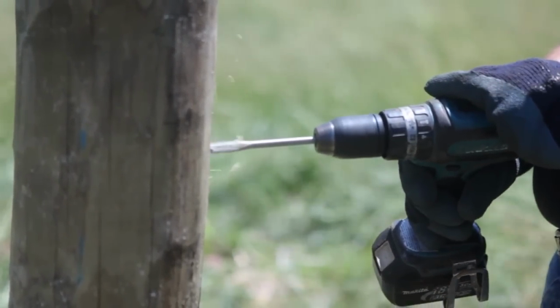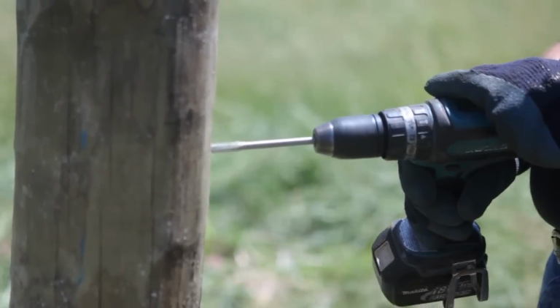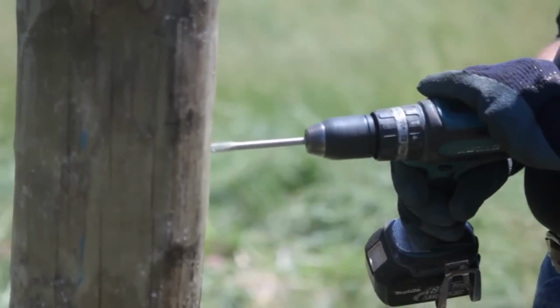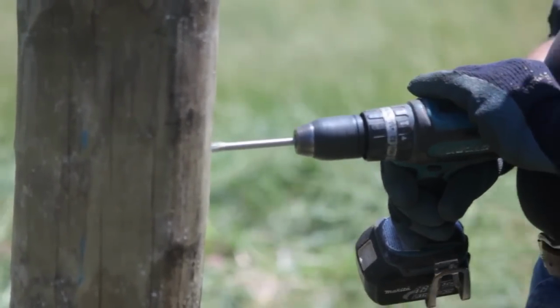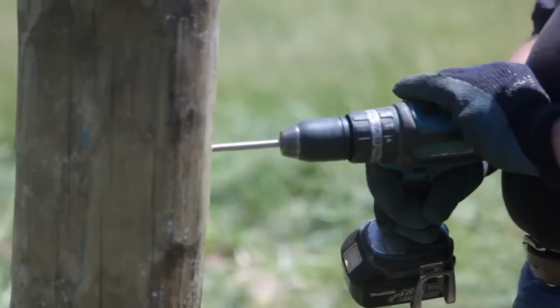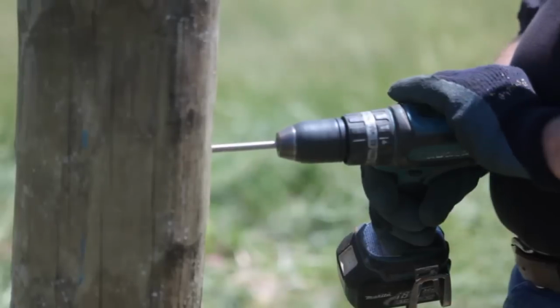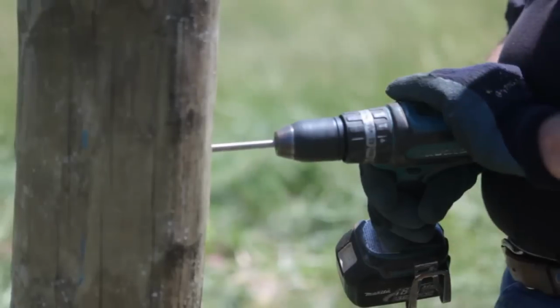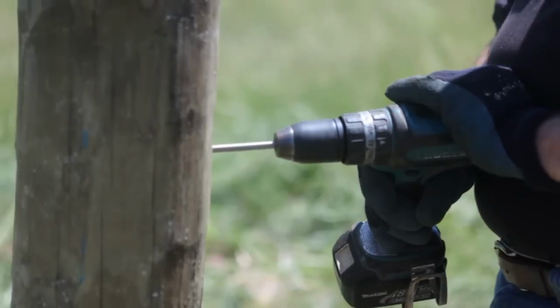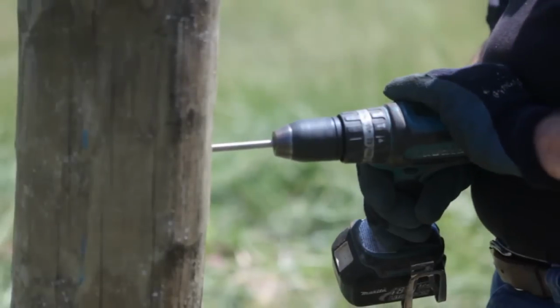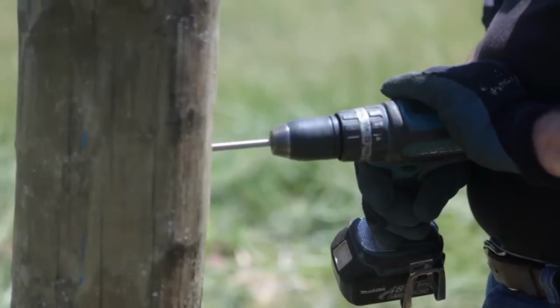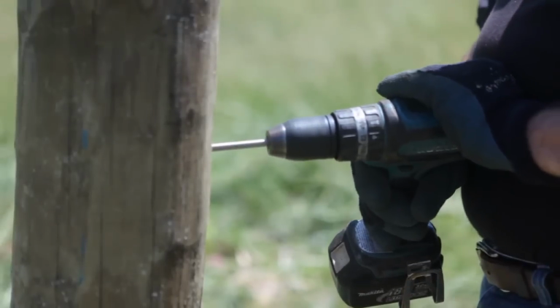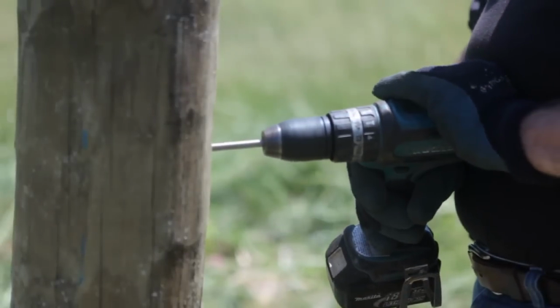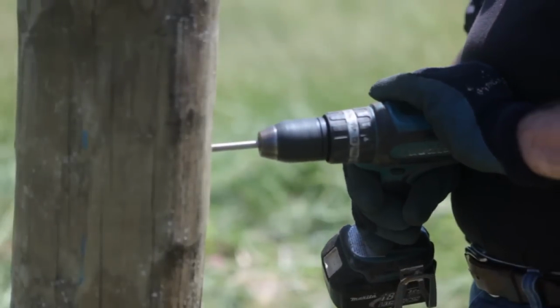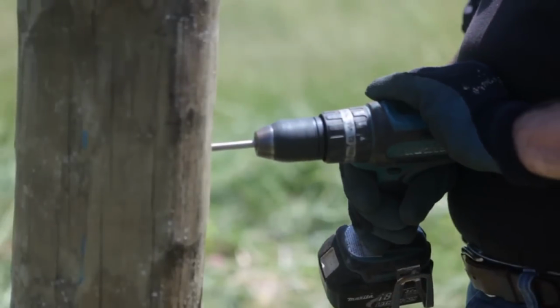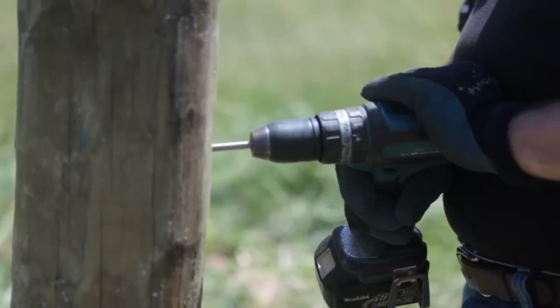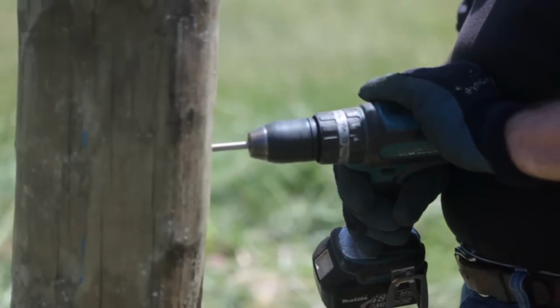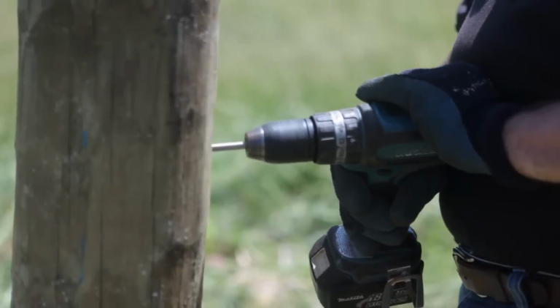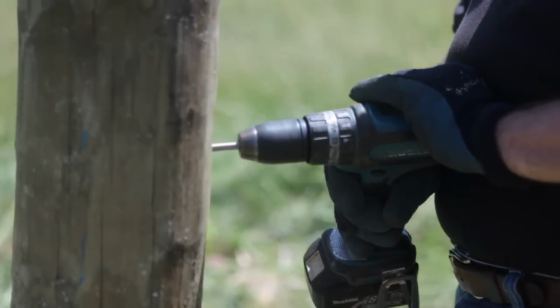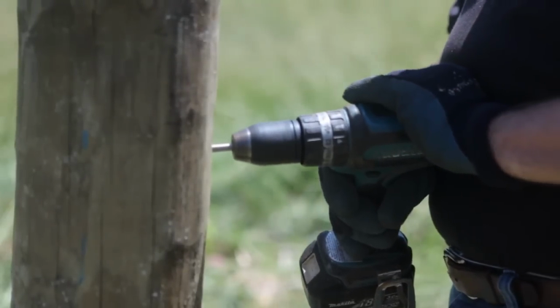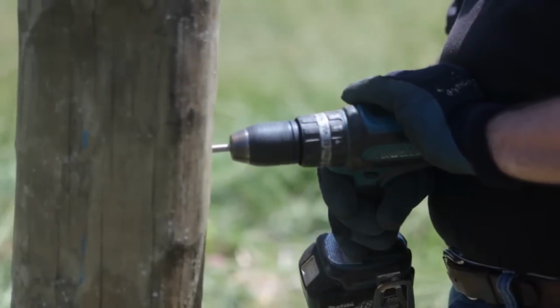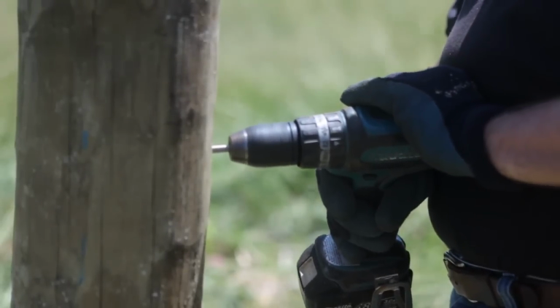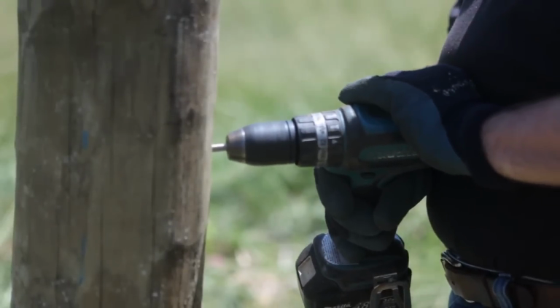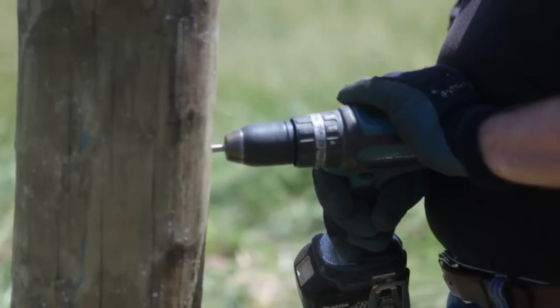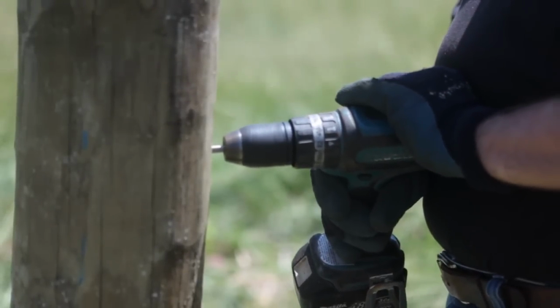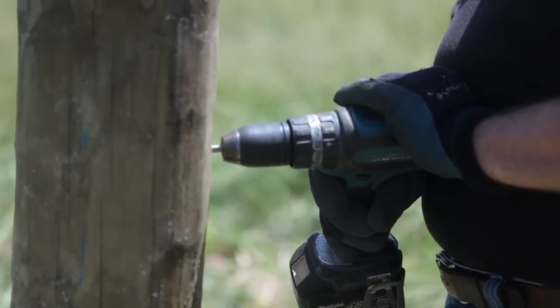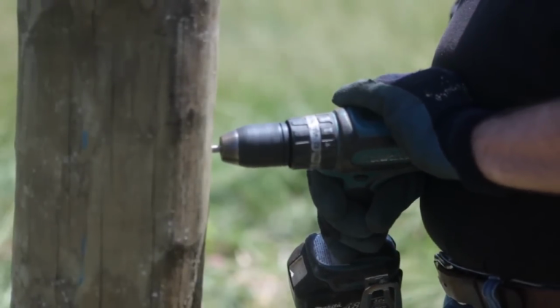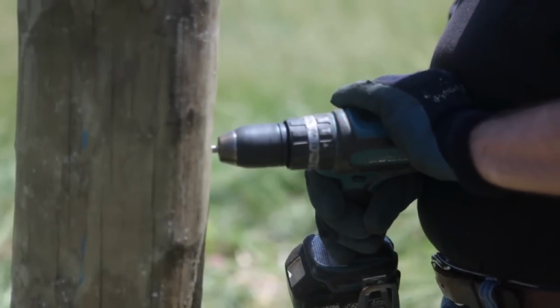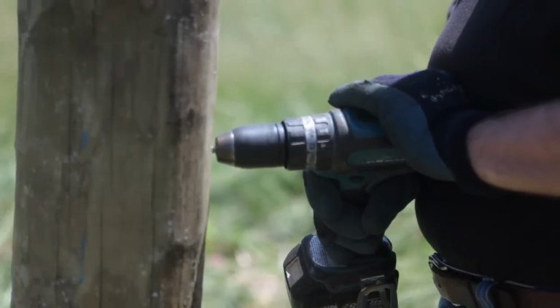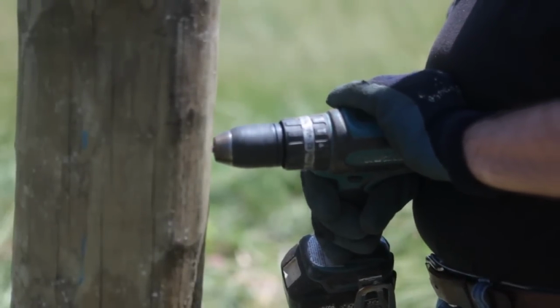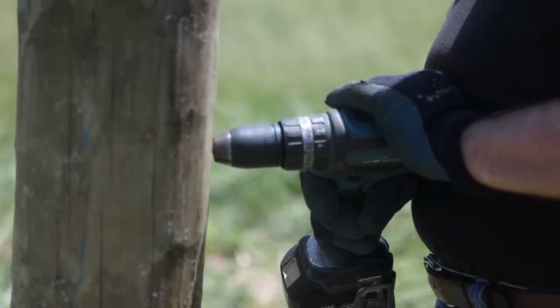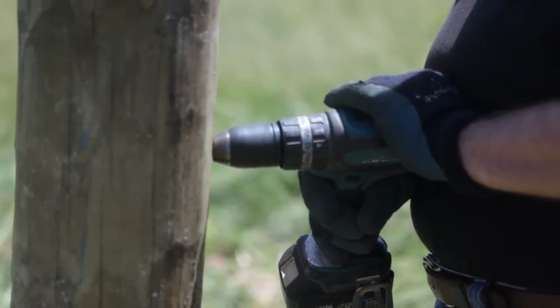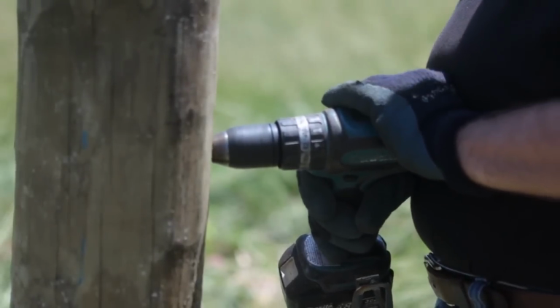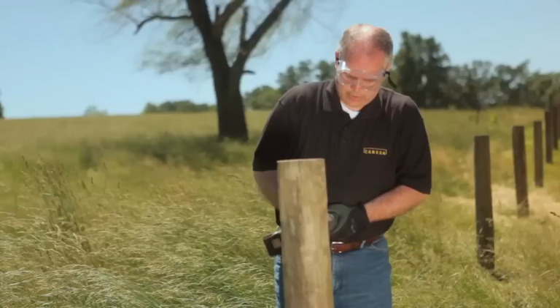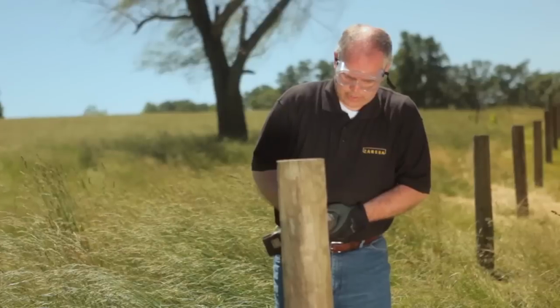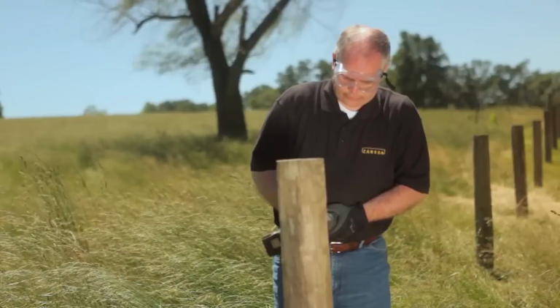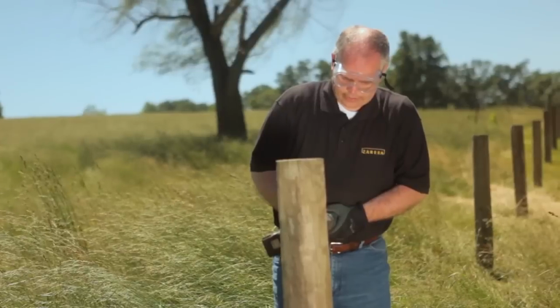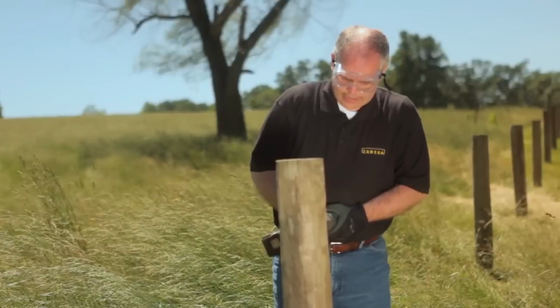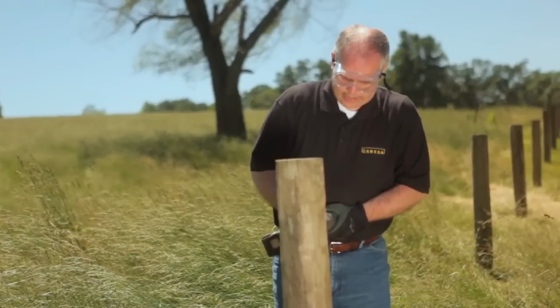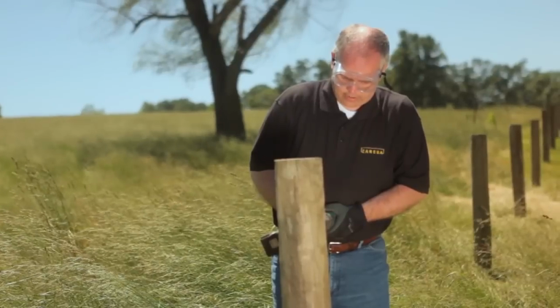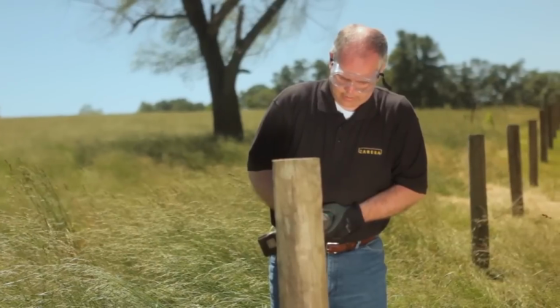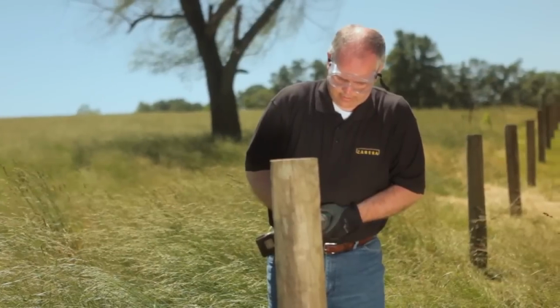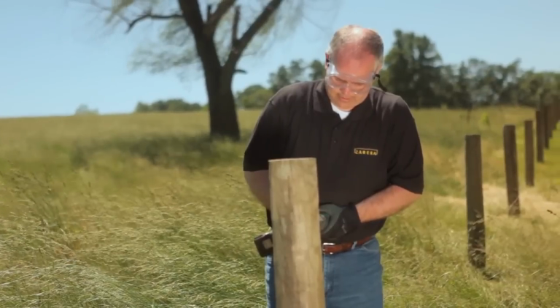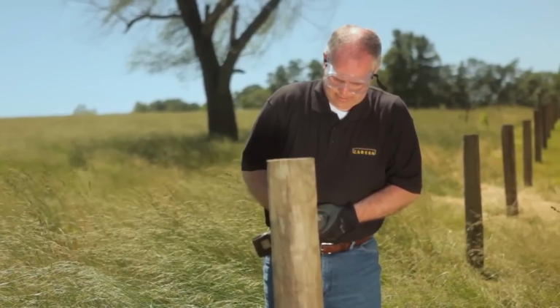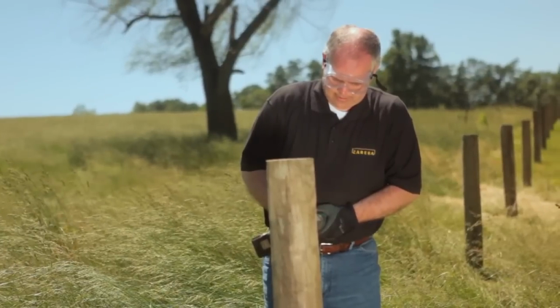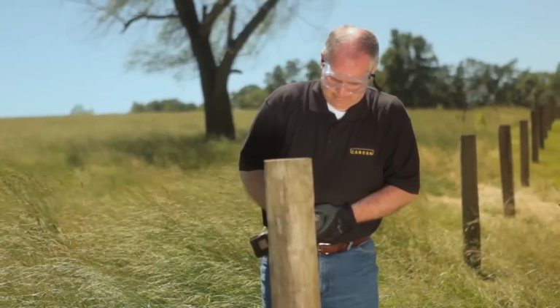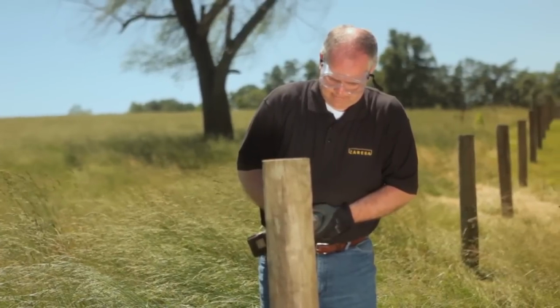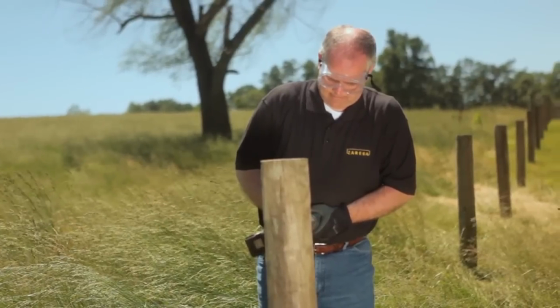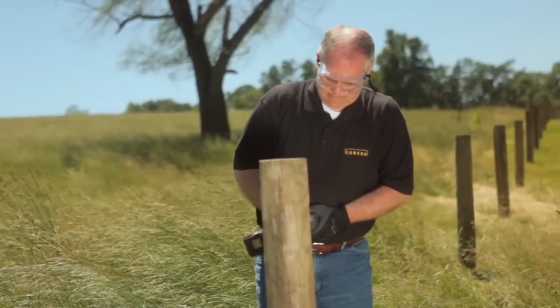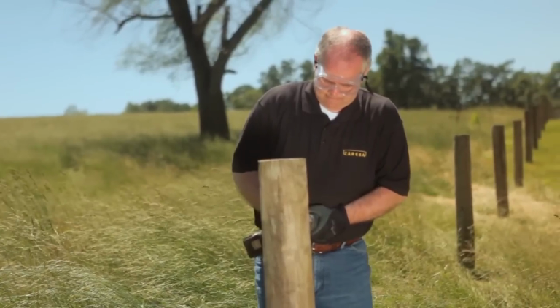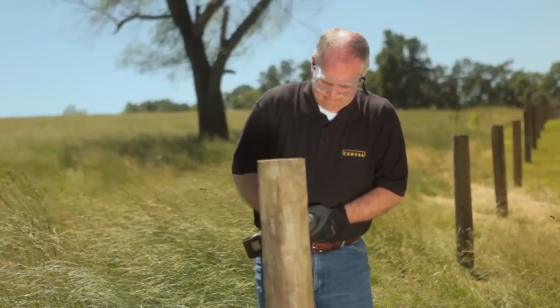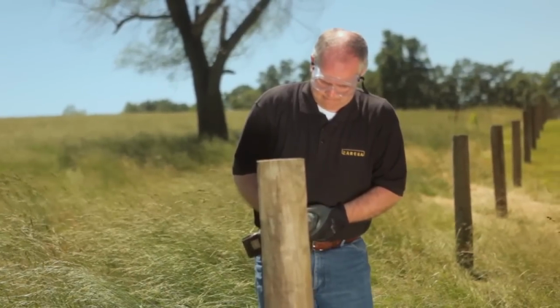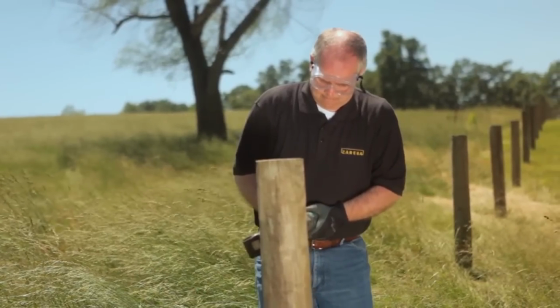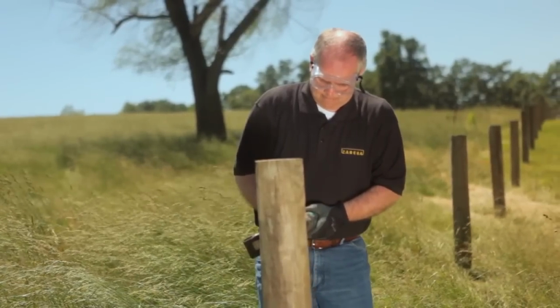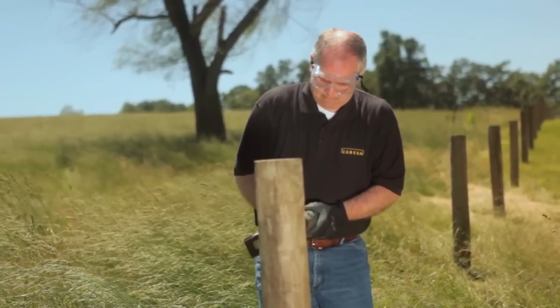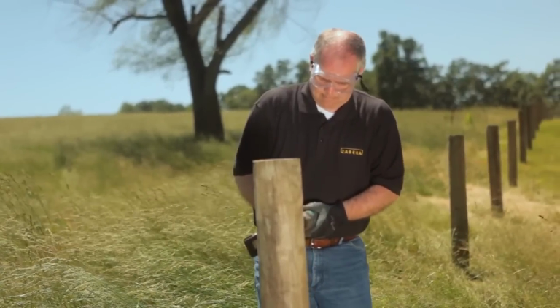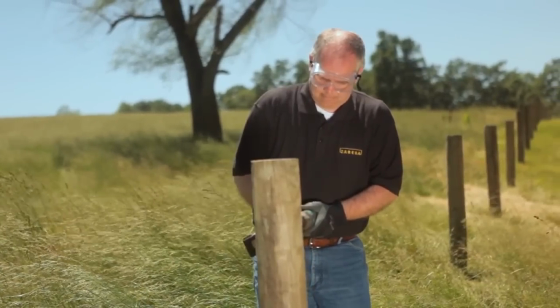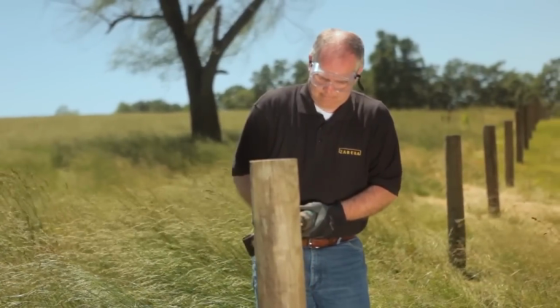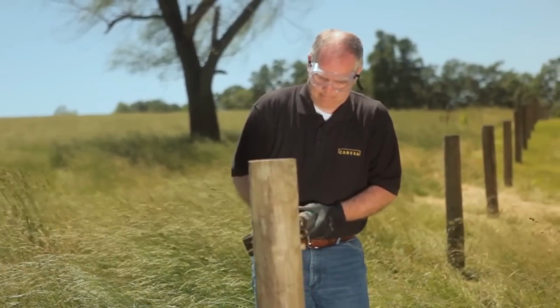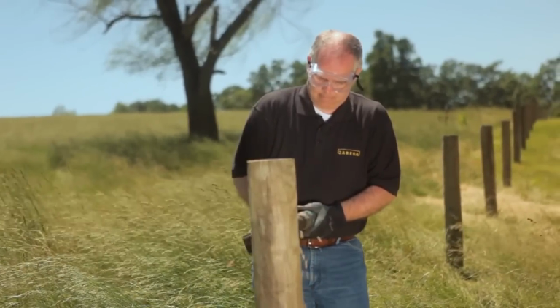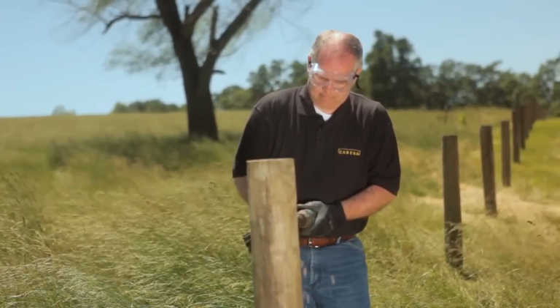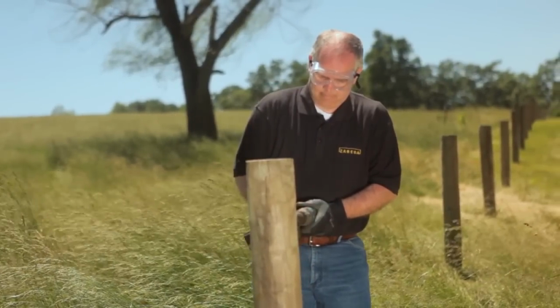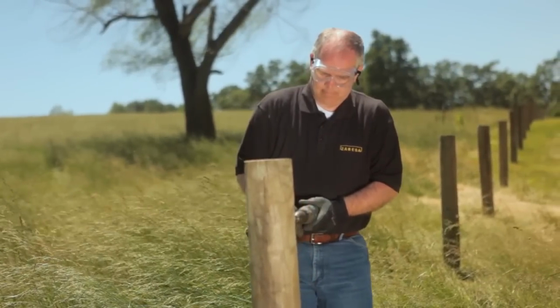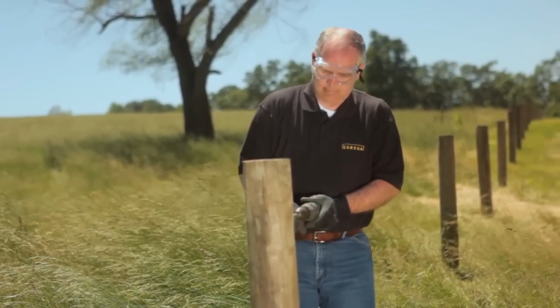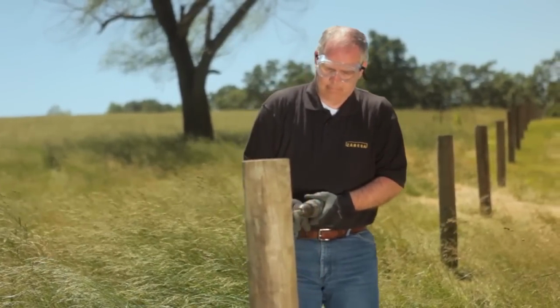Drill into the end post approximately 2.5 inches. At the vertical brace post, drill completely through the post.